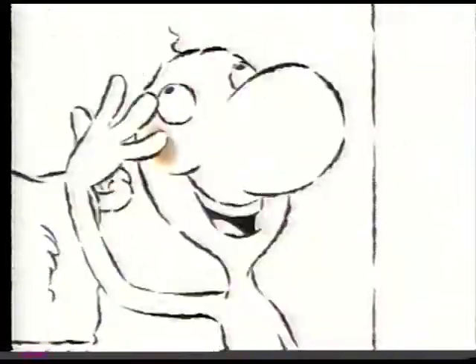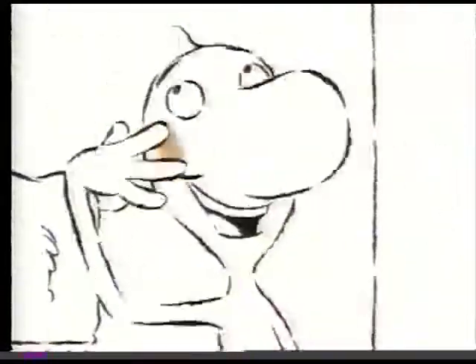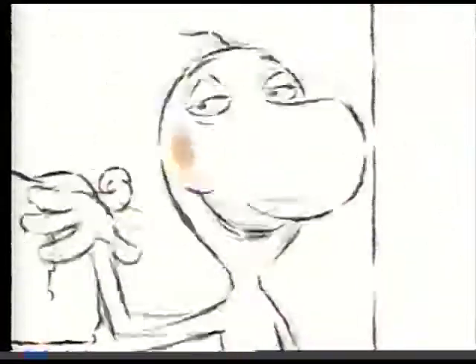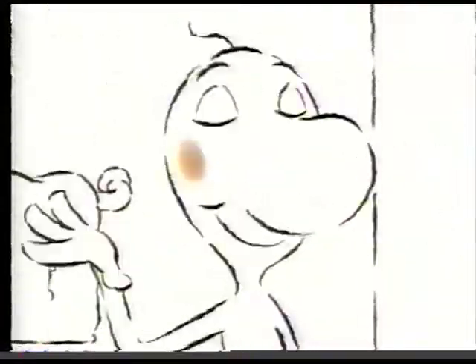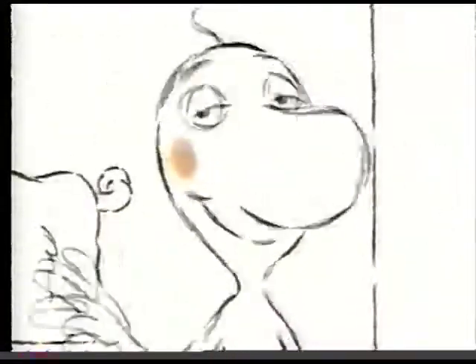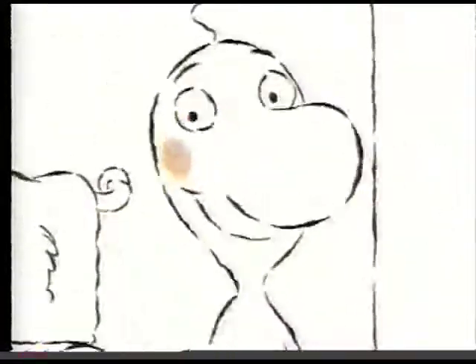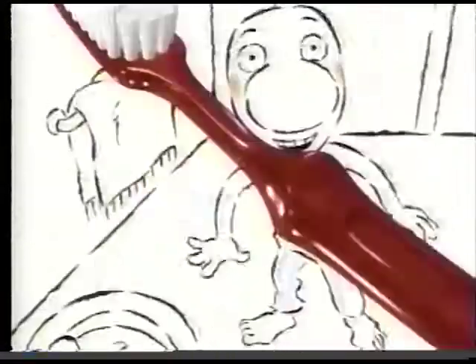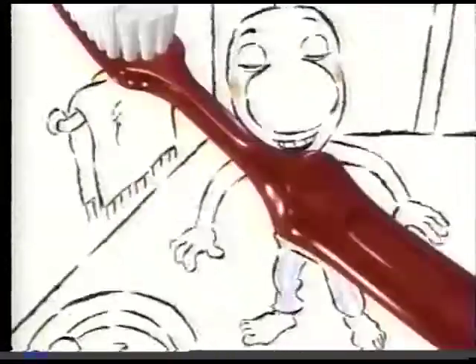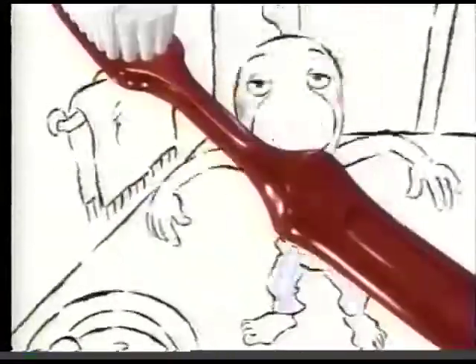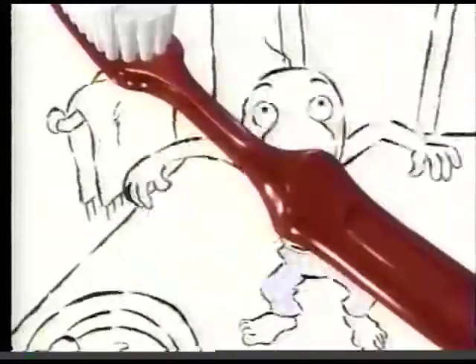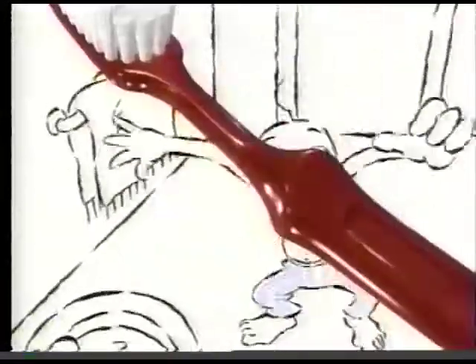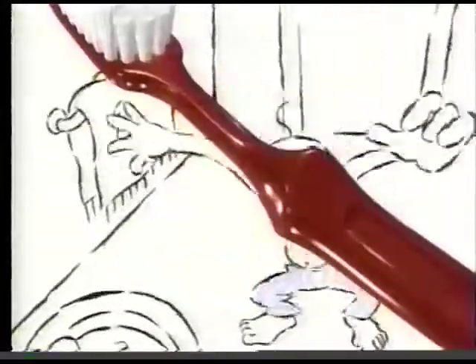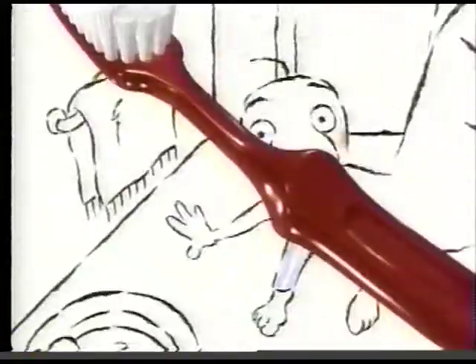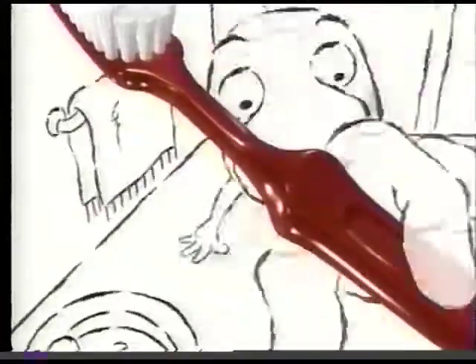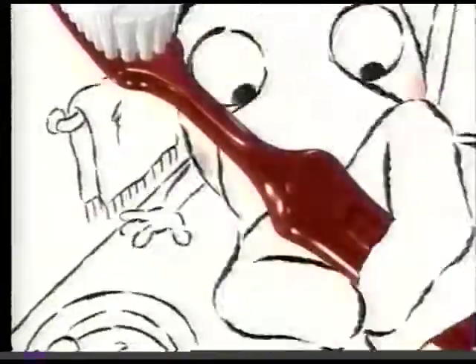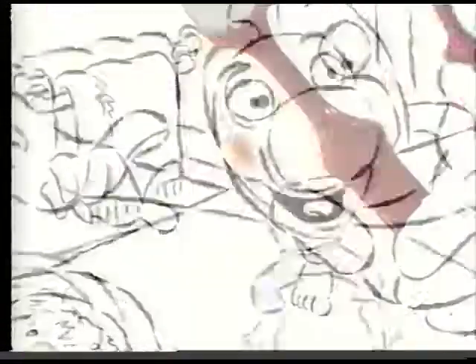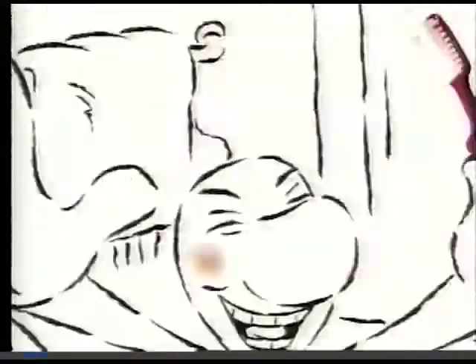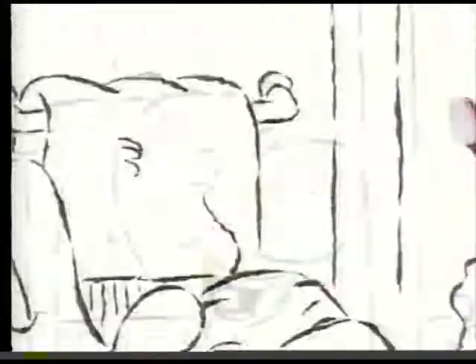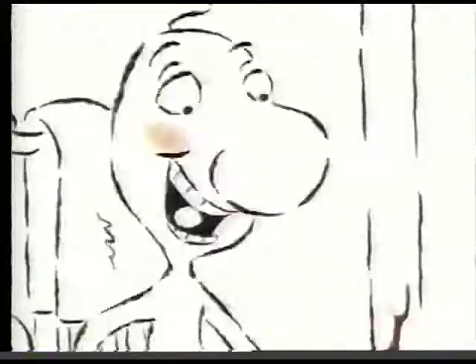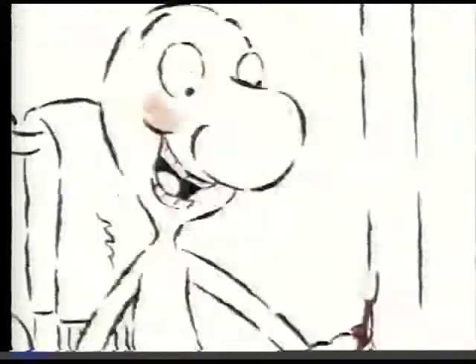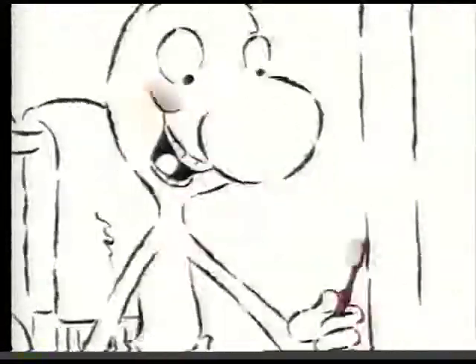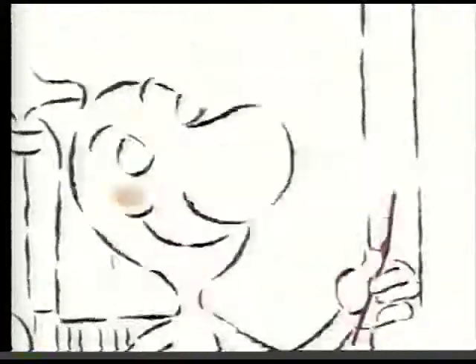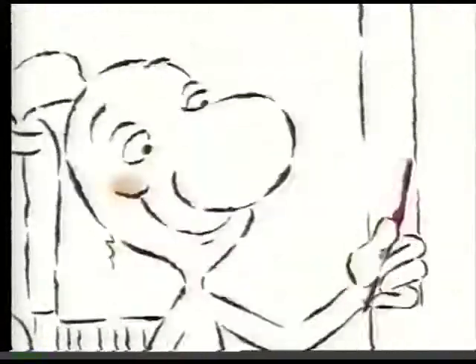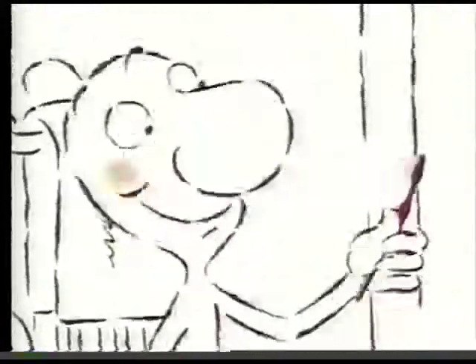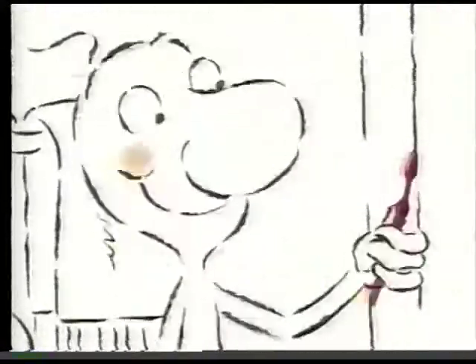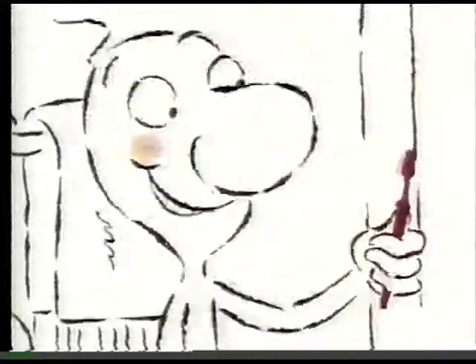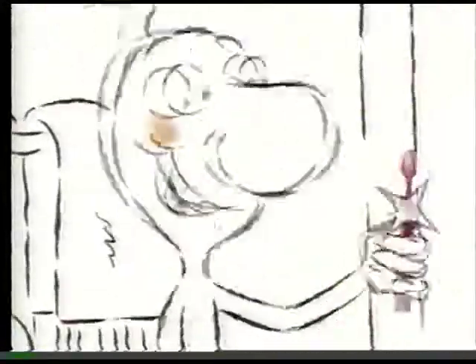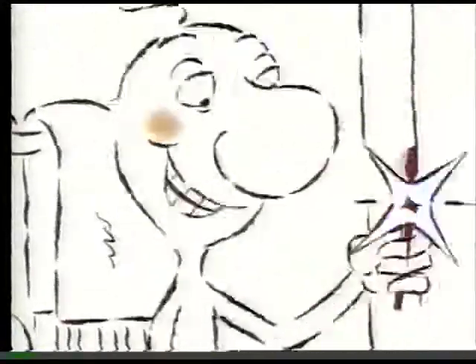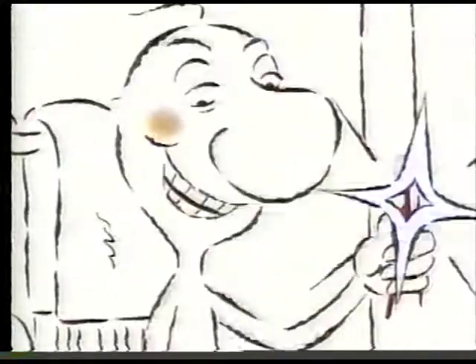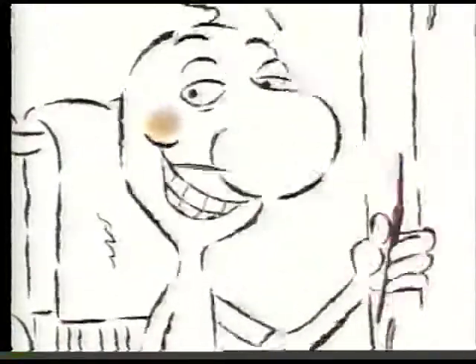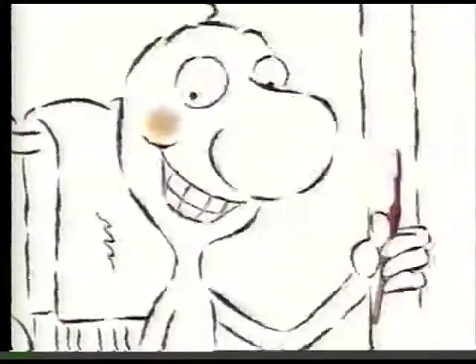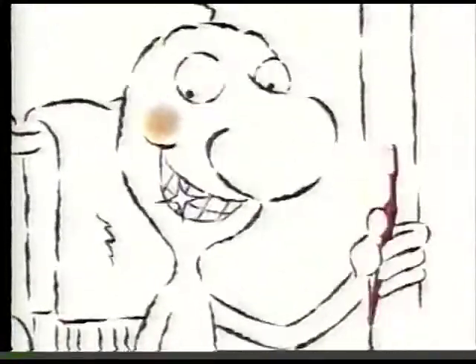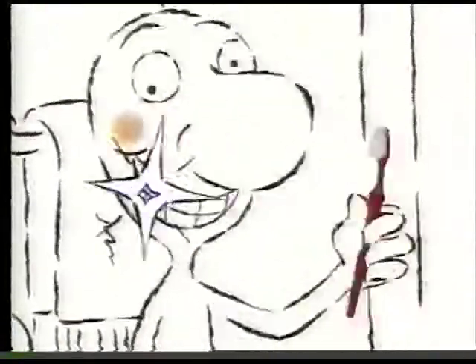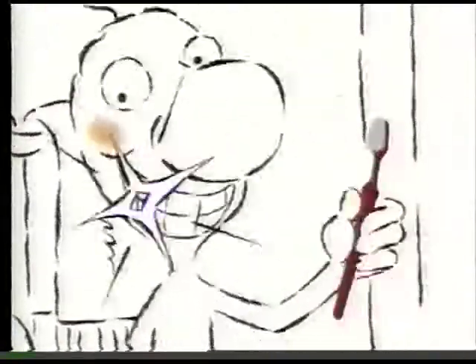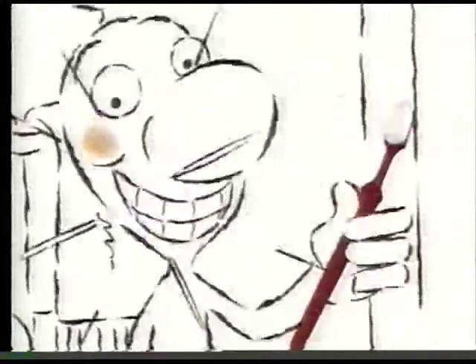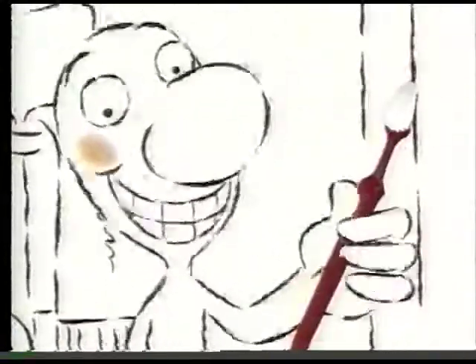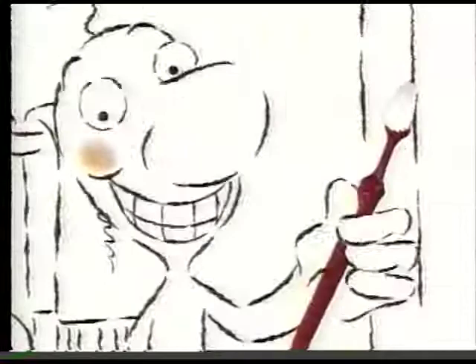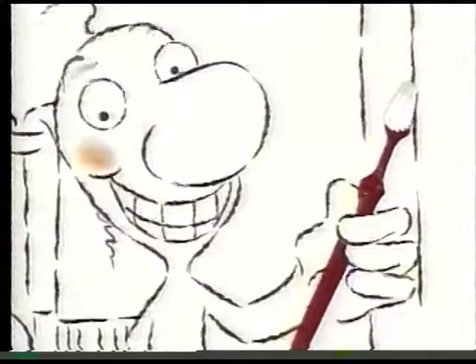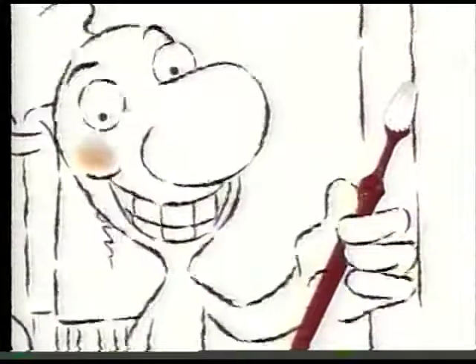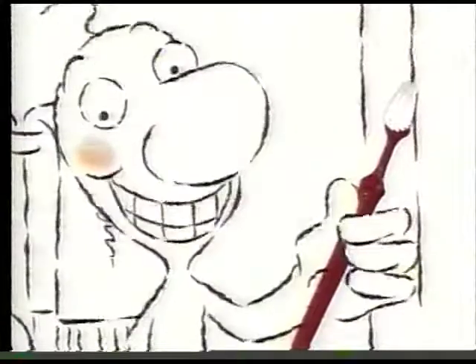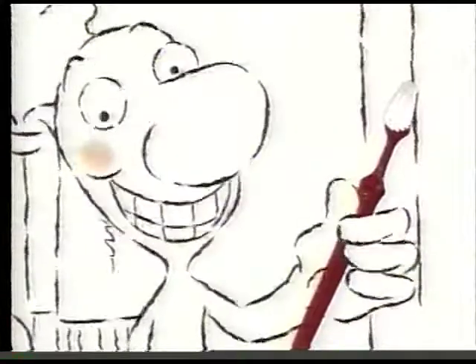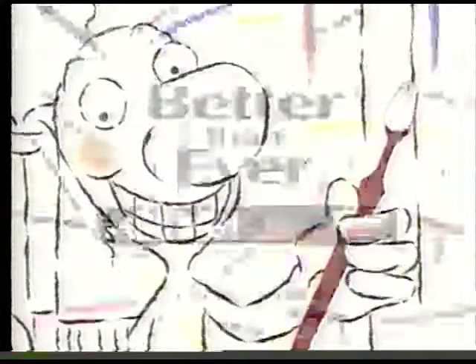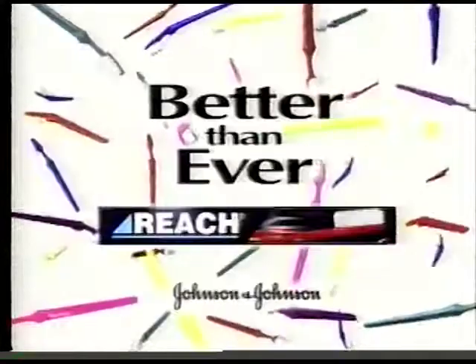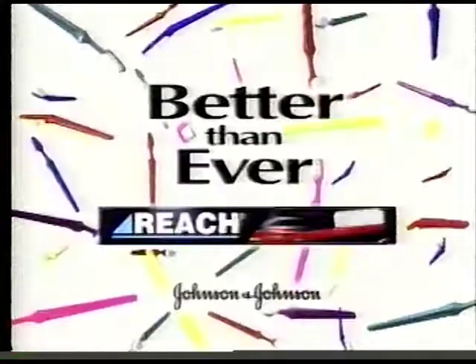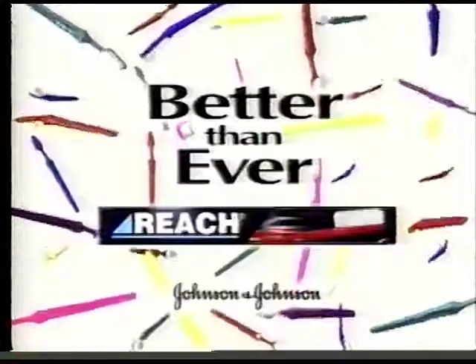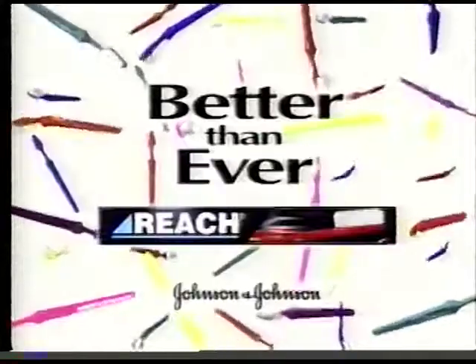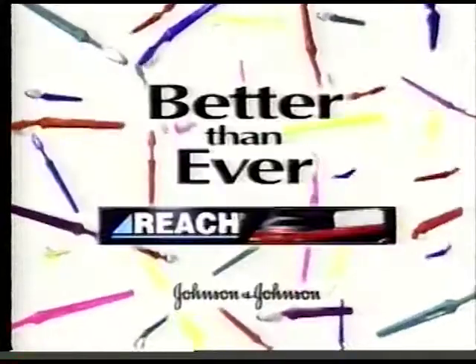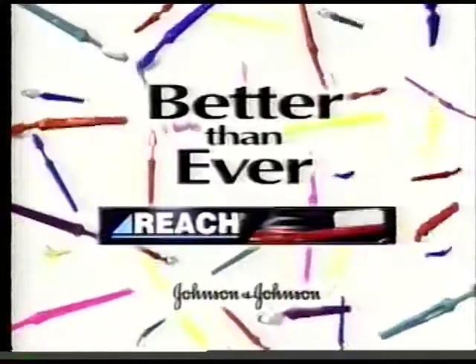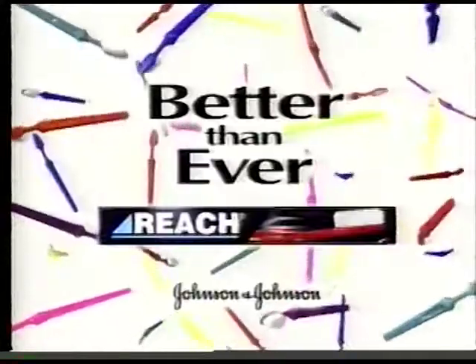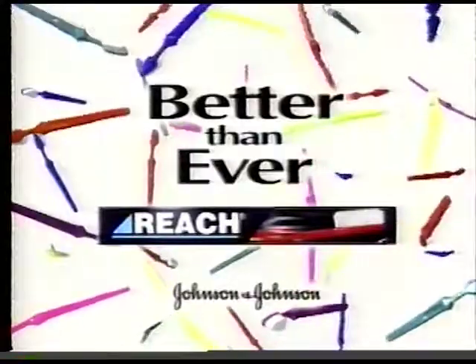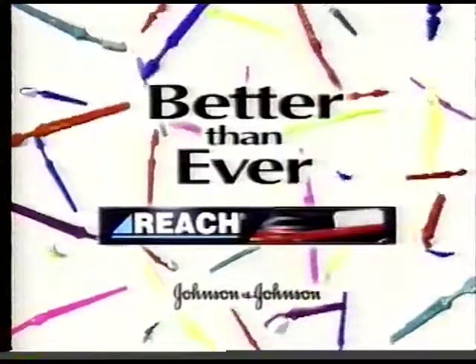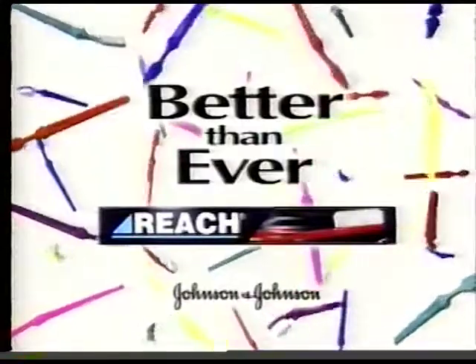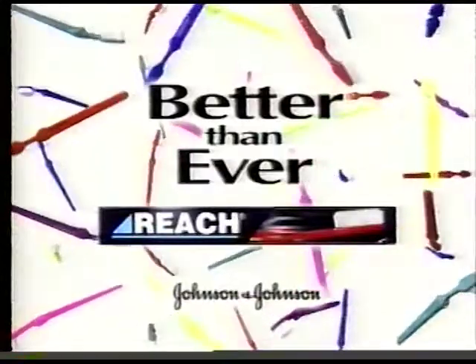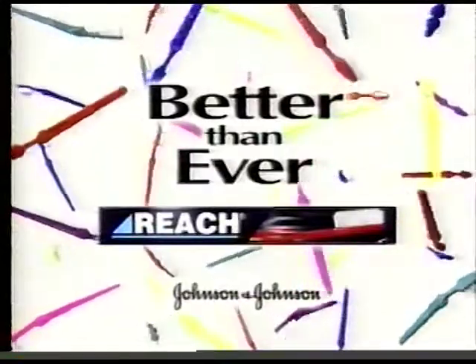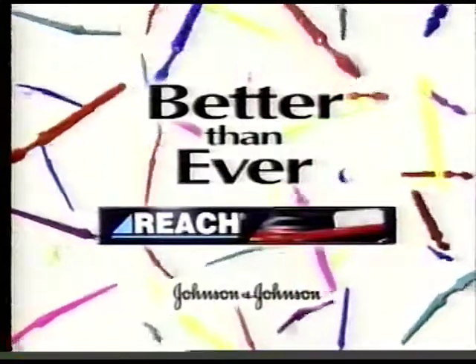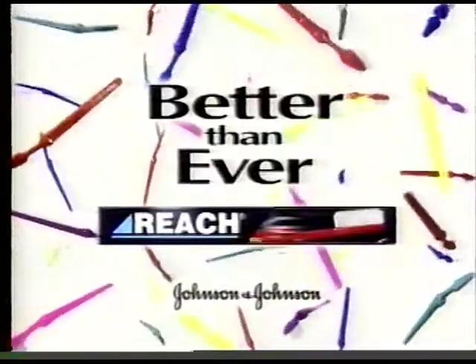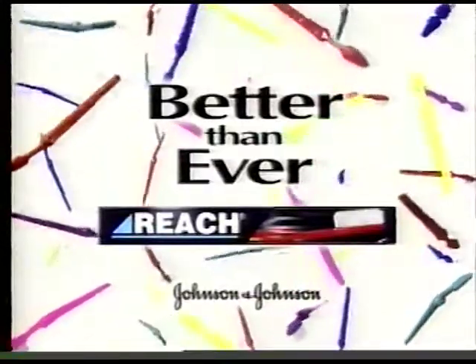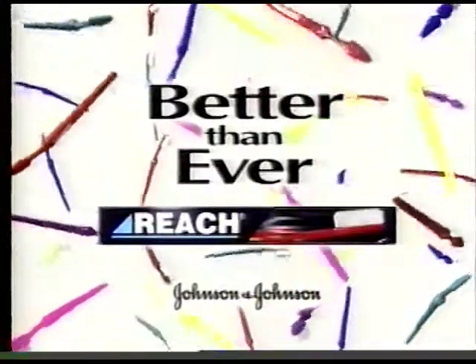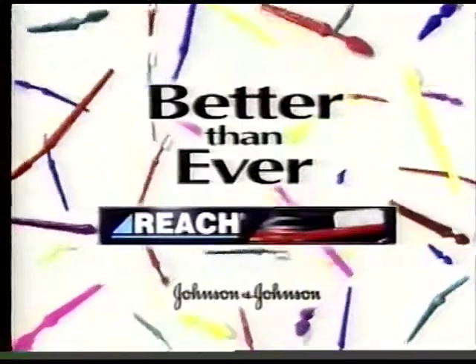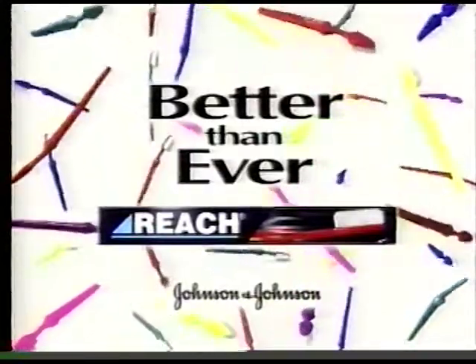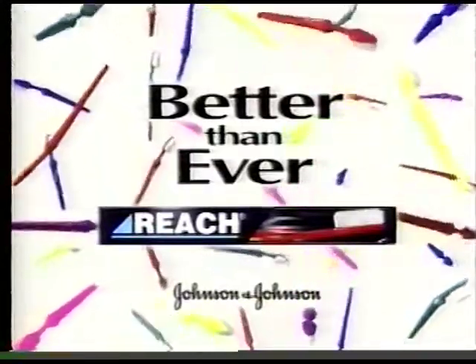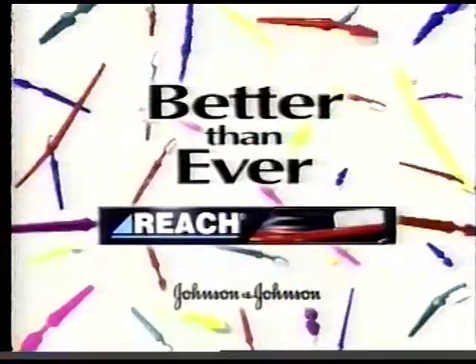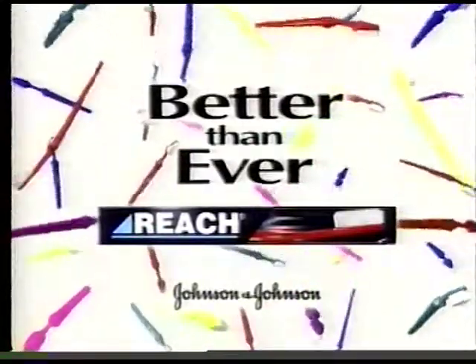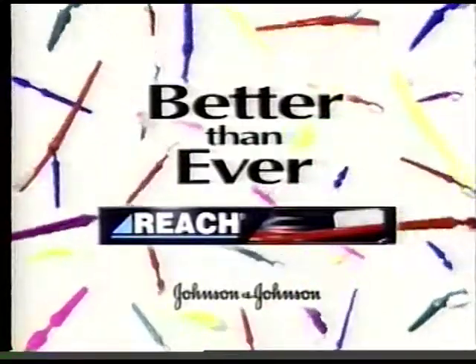The new Reach toothbrush, cleaning brilliantly by design. Reach, better than ever, from Johnson & Johnson.